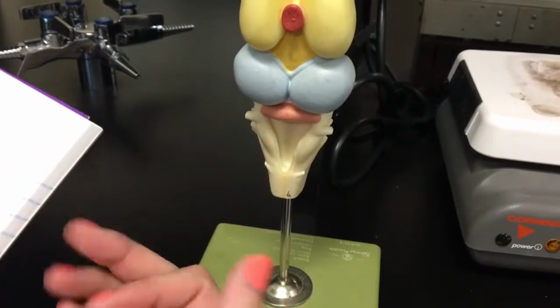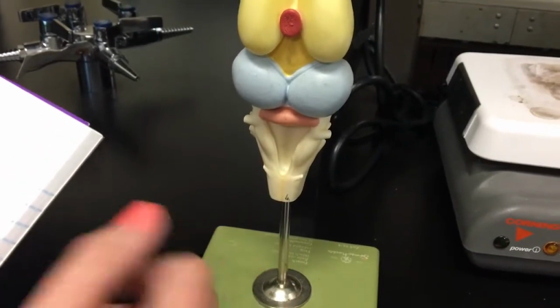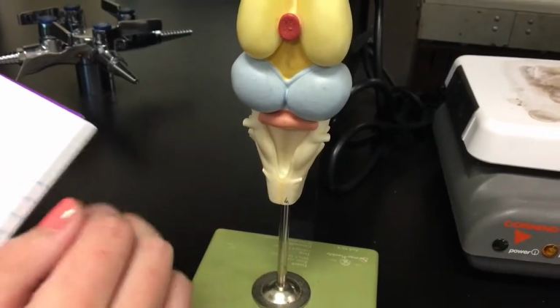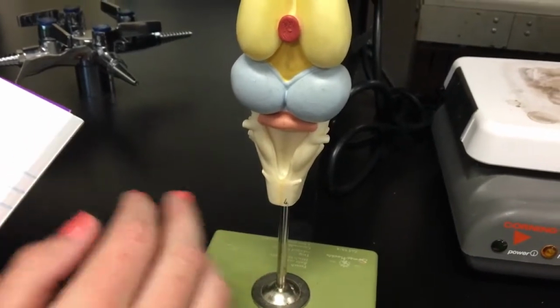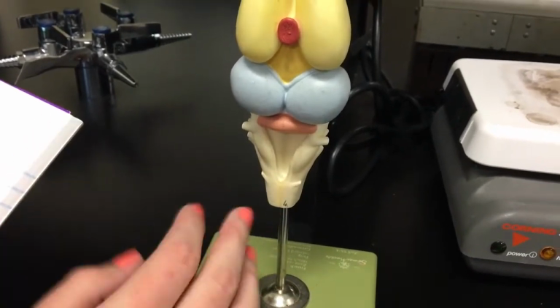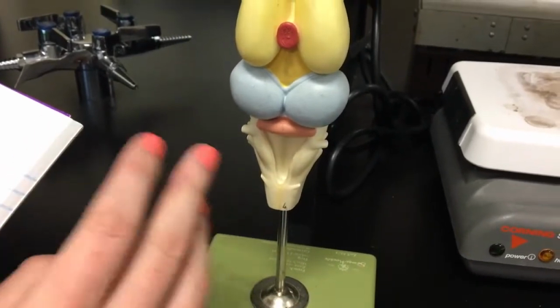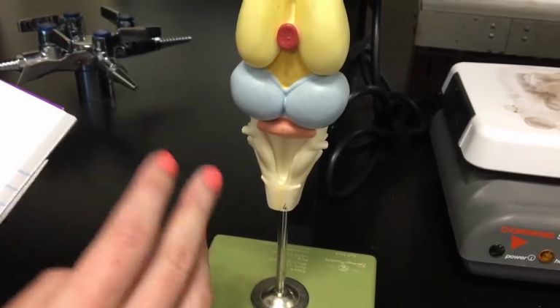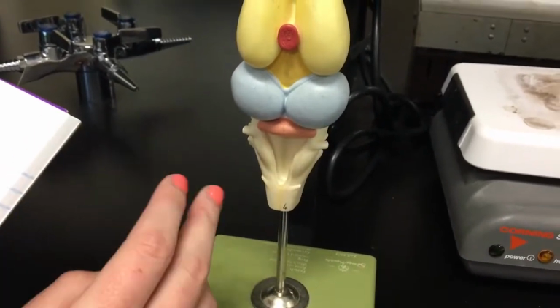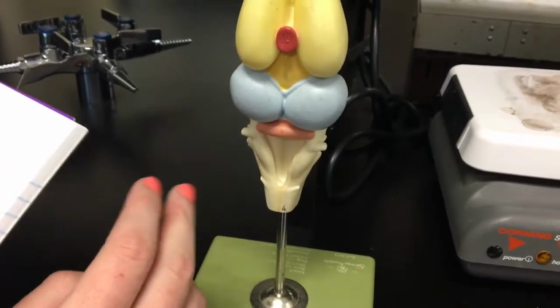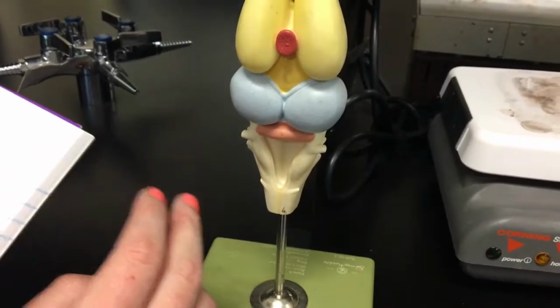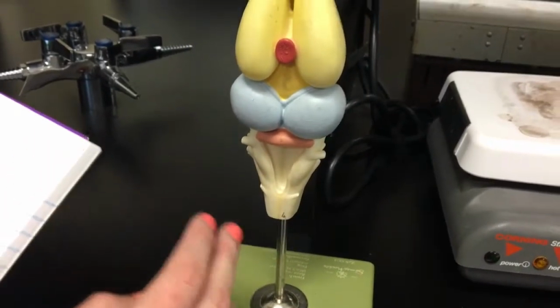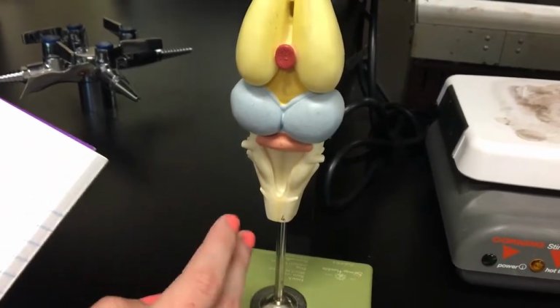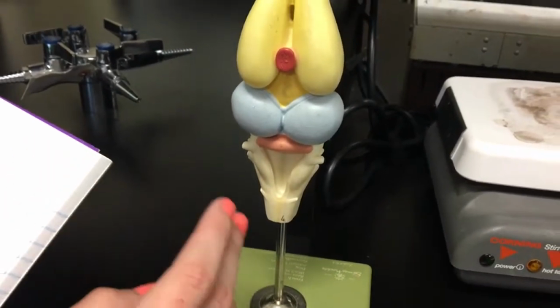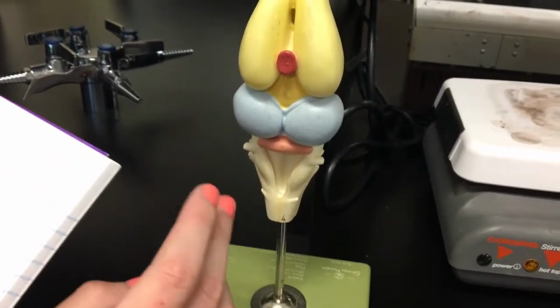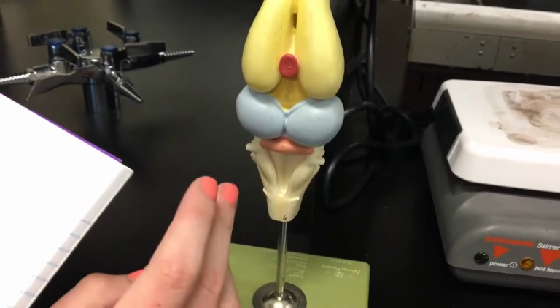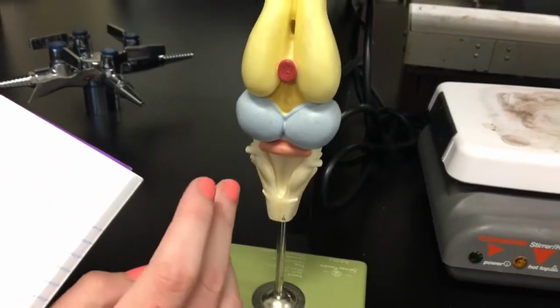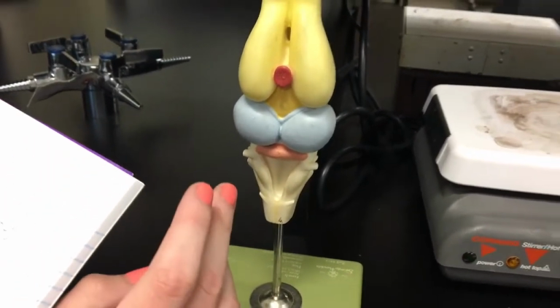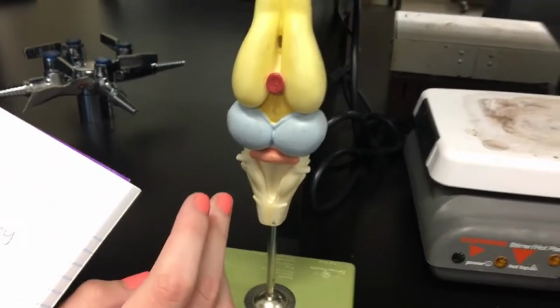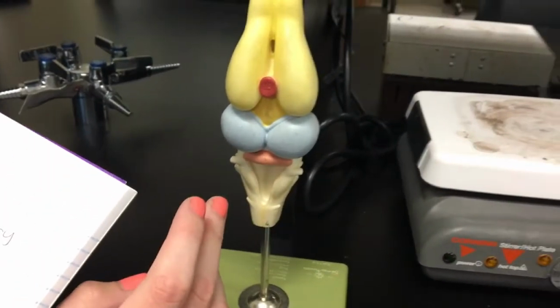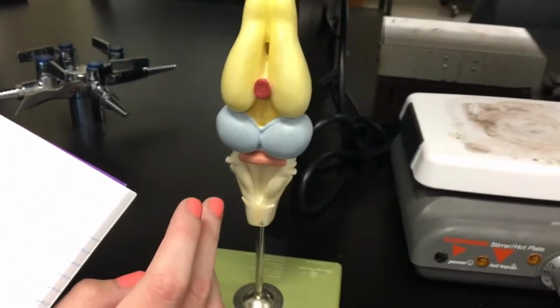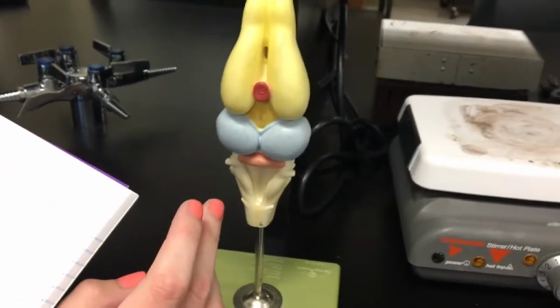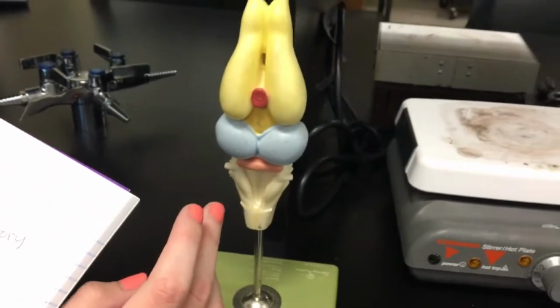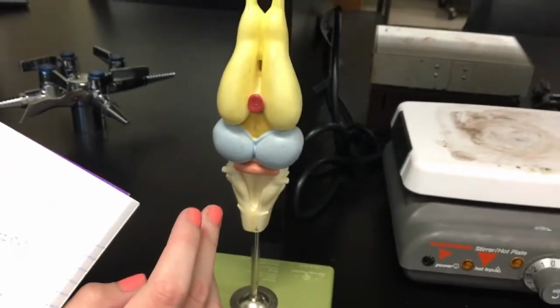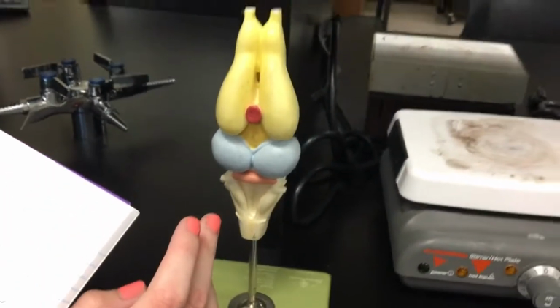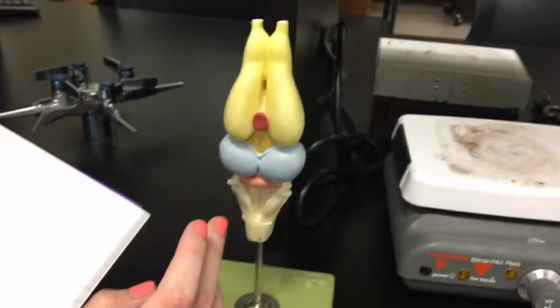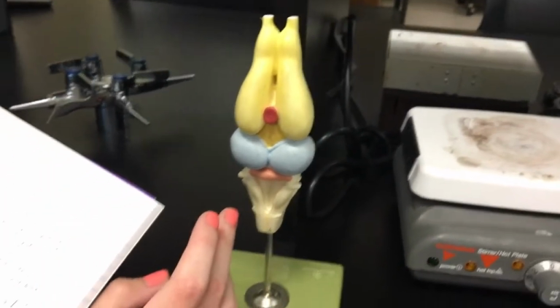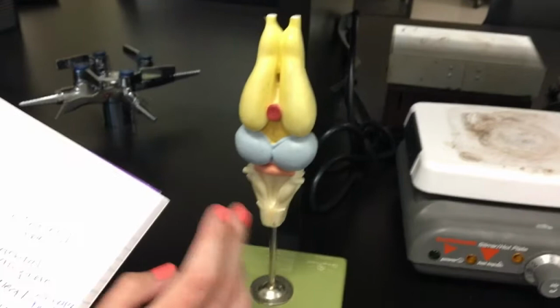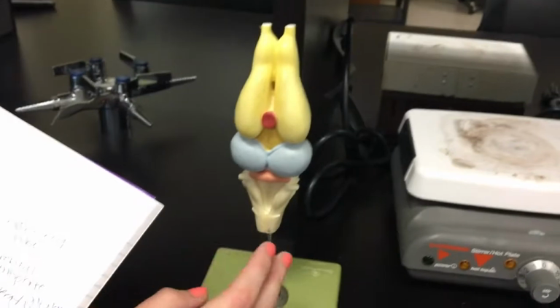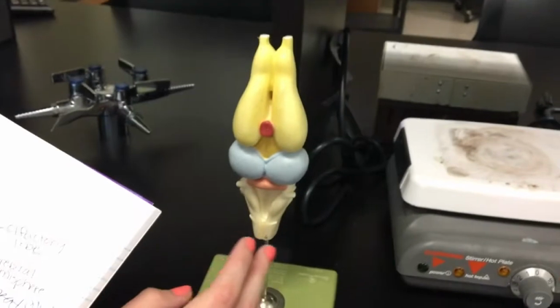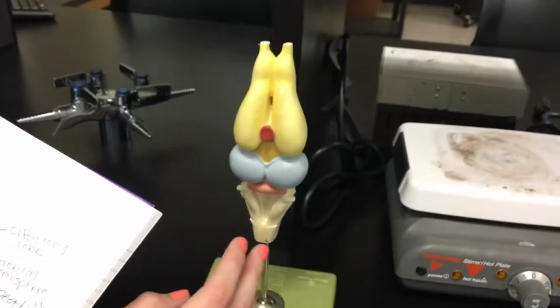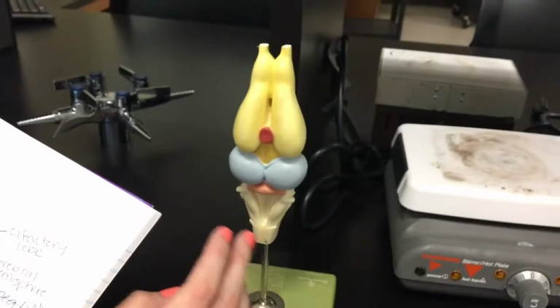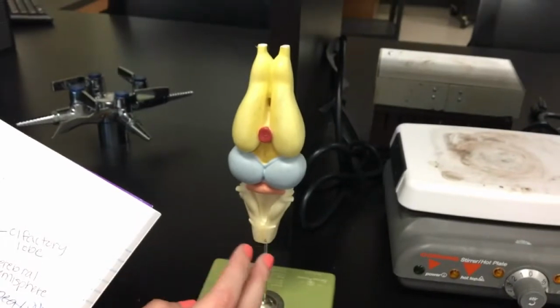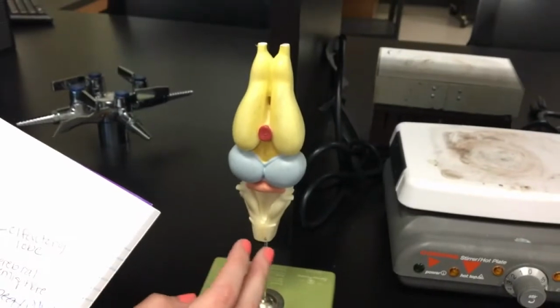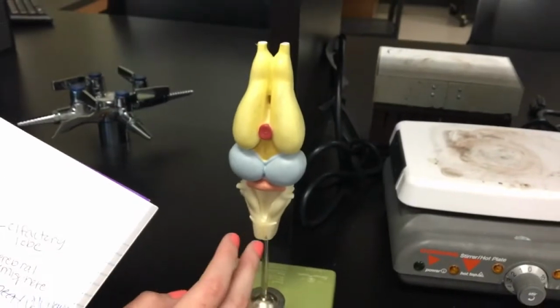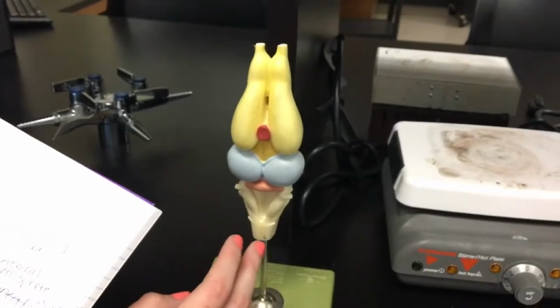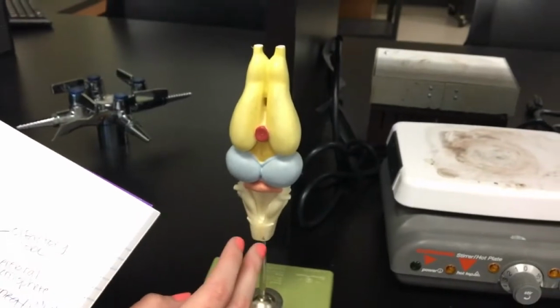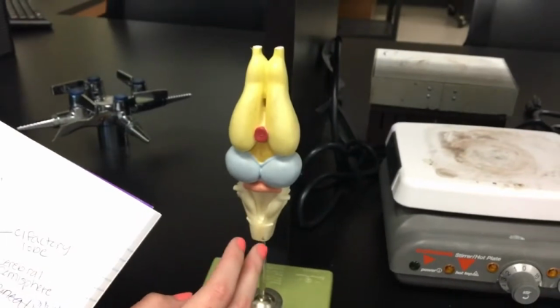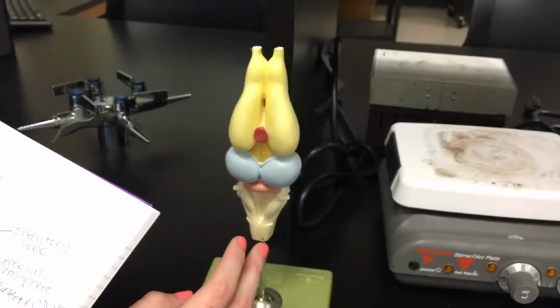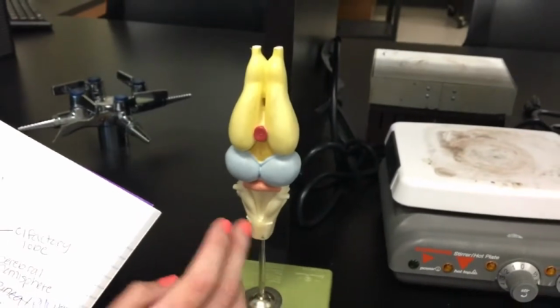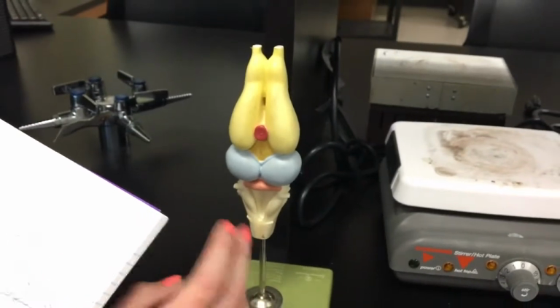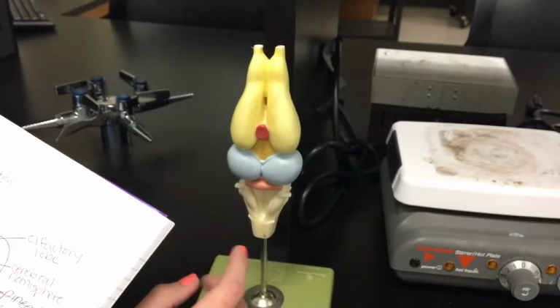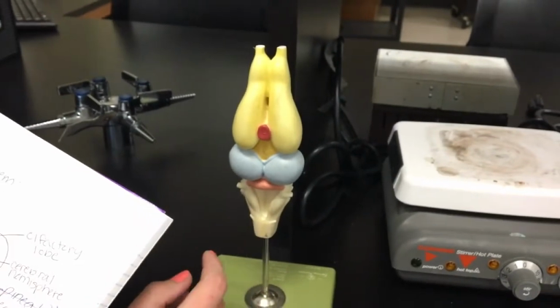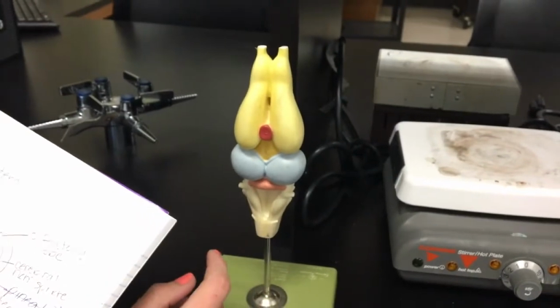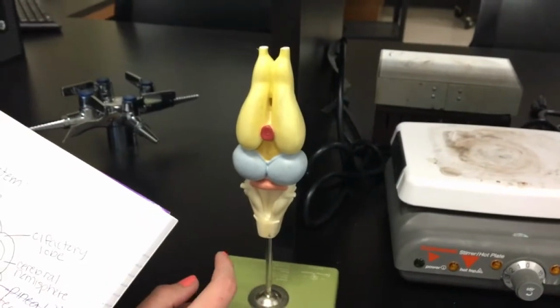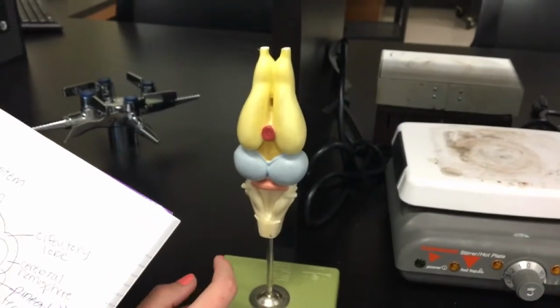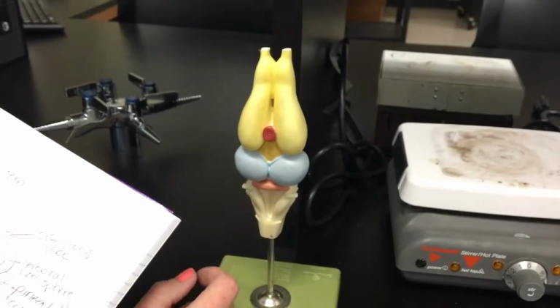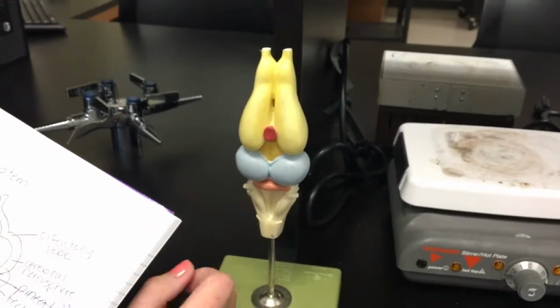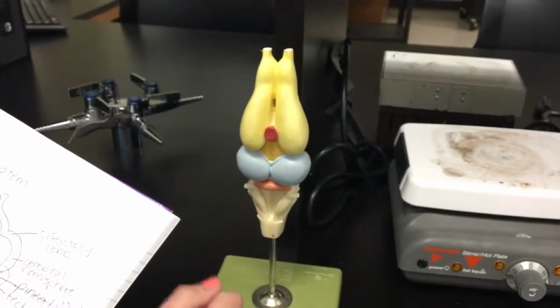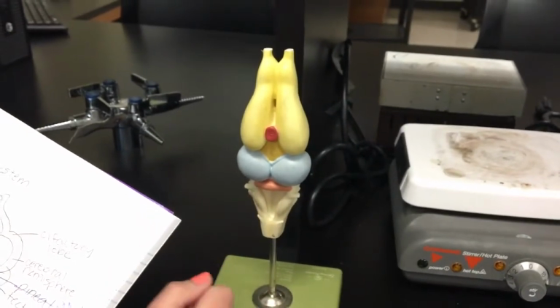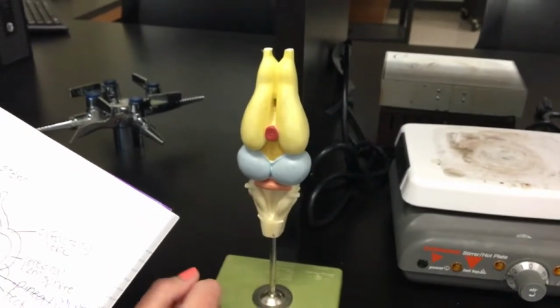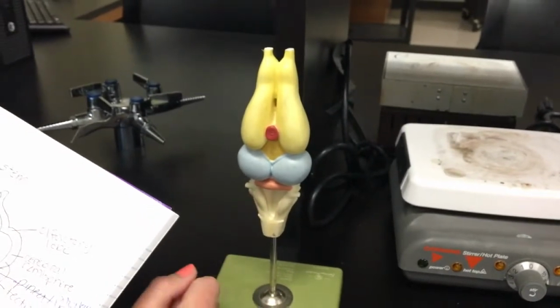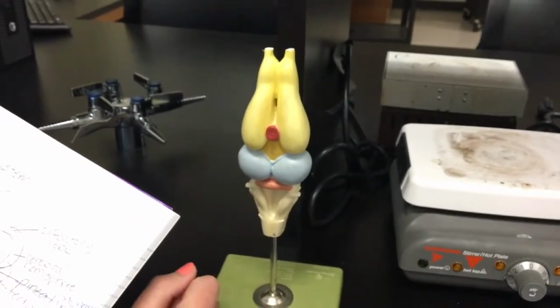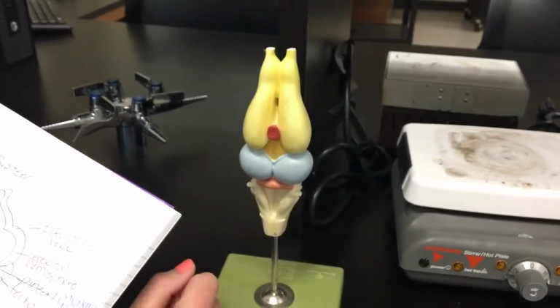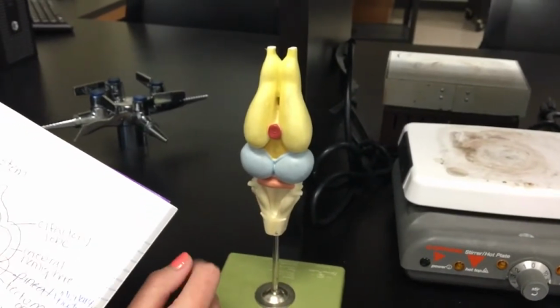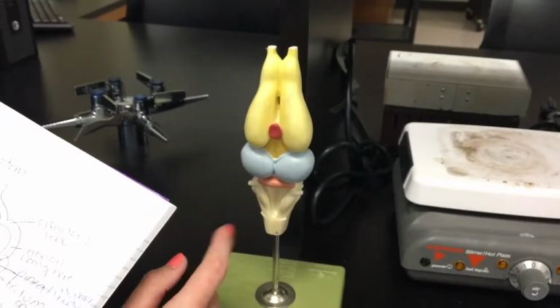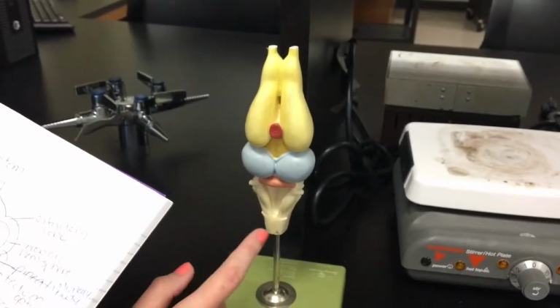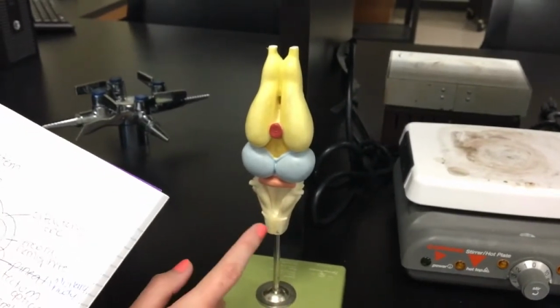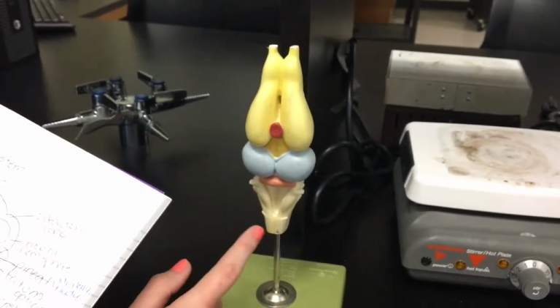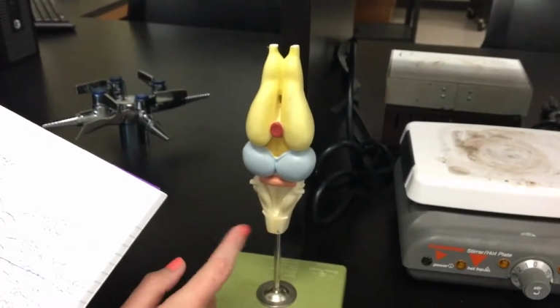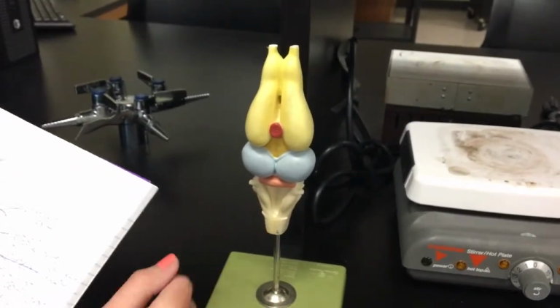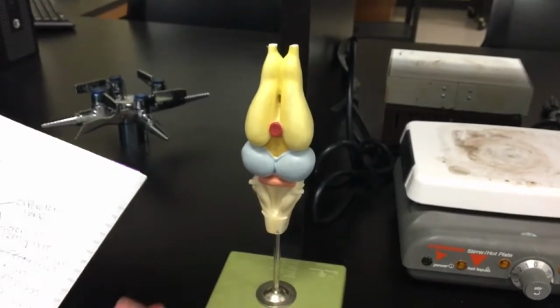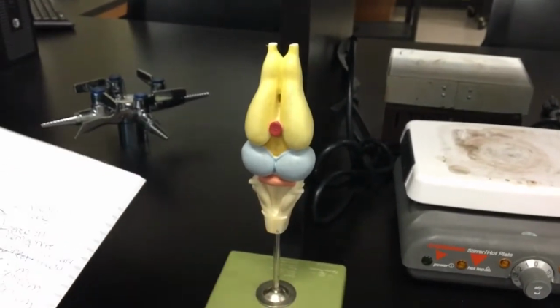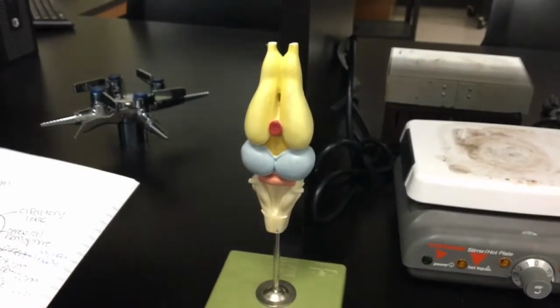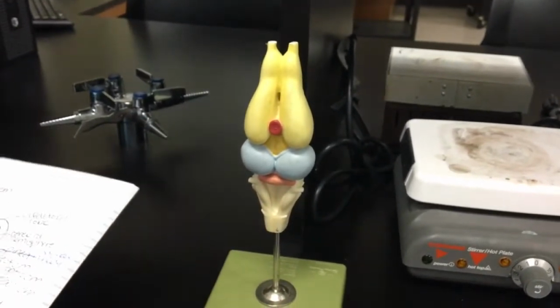Down here is the medulla, which is an extension of the spine into the skull. It is responsible for autonomic activities such as respiration, blood circulation, heart rate, and swallowing.